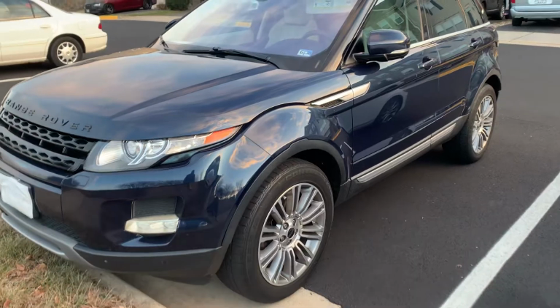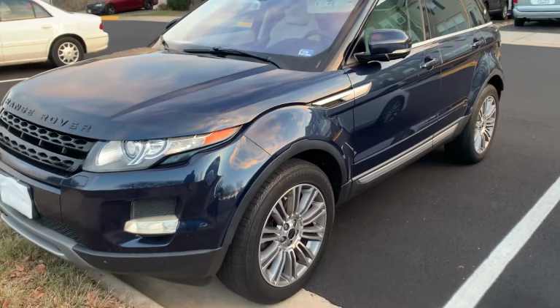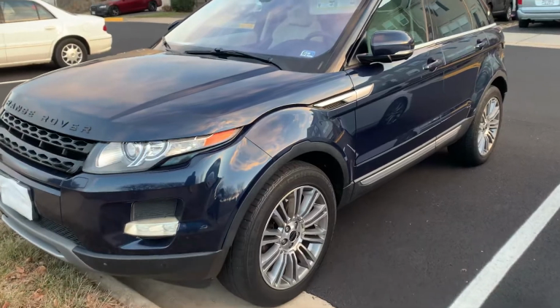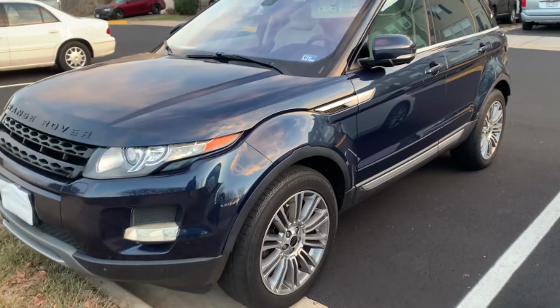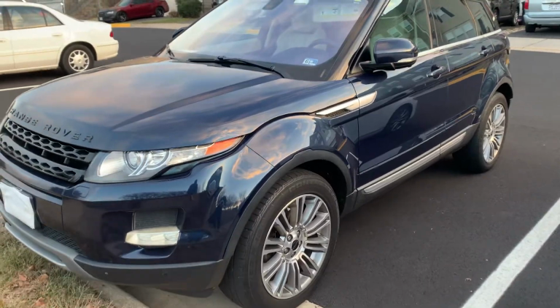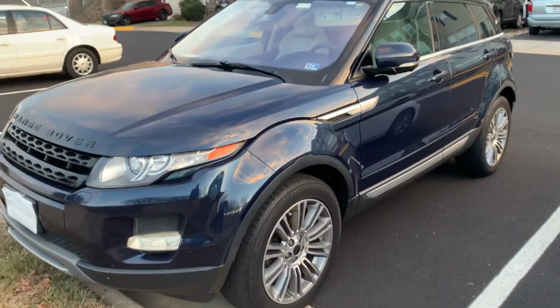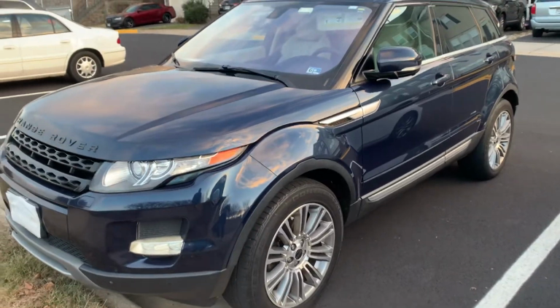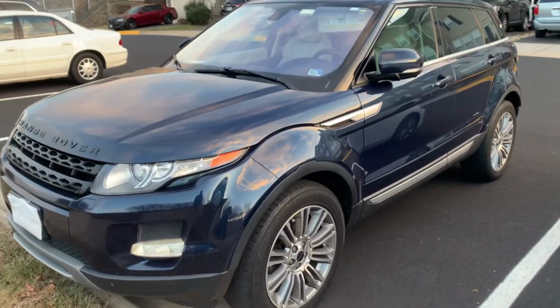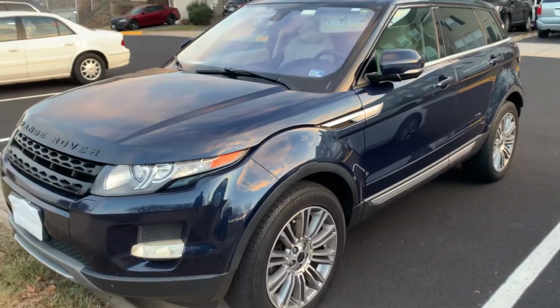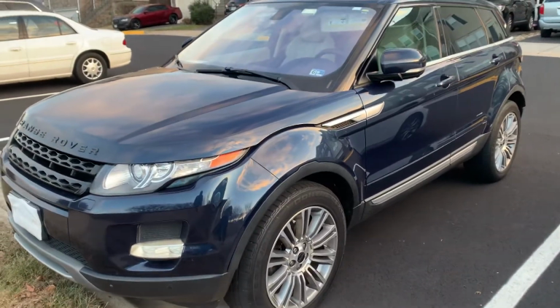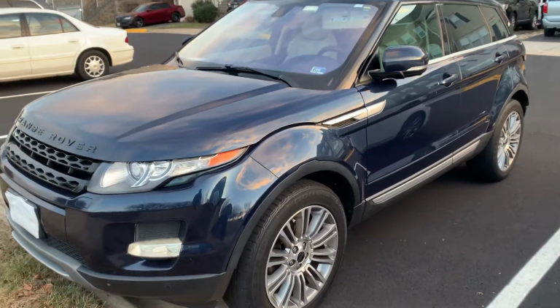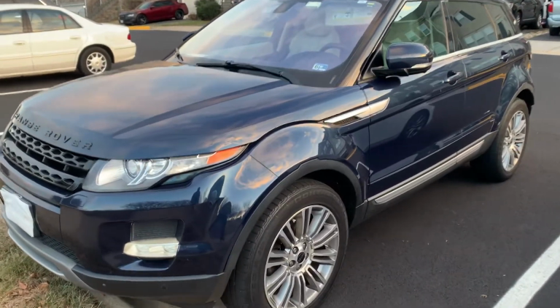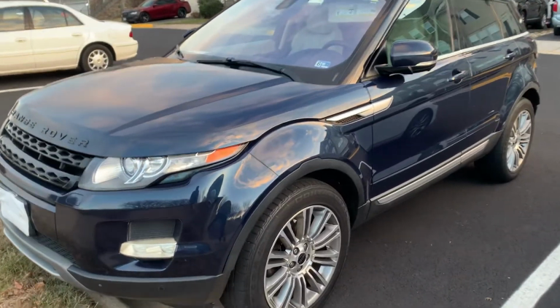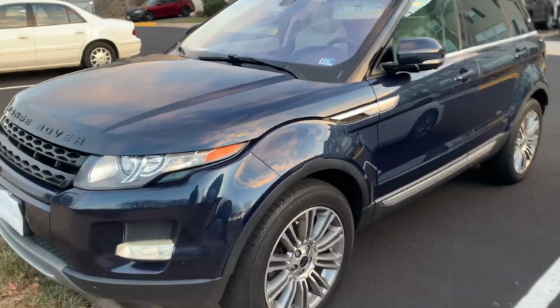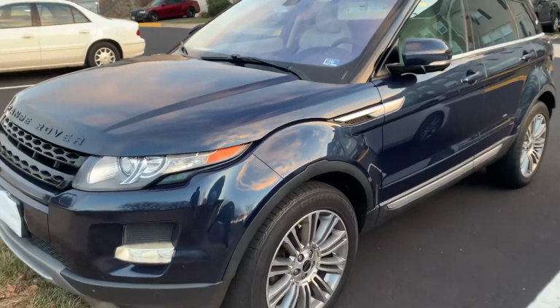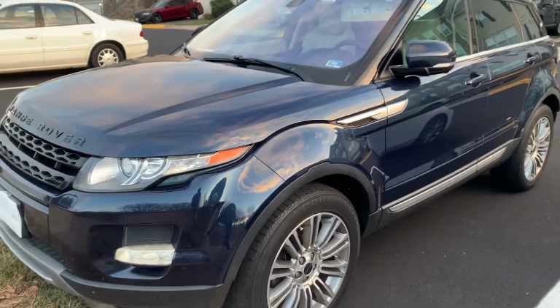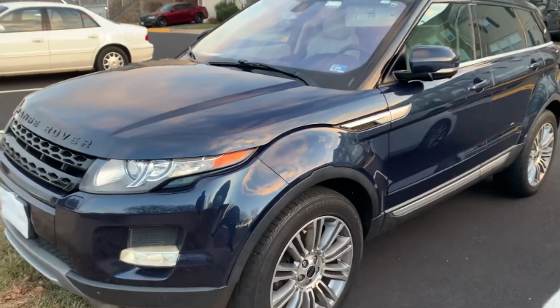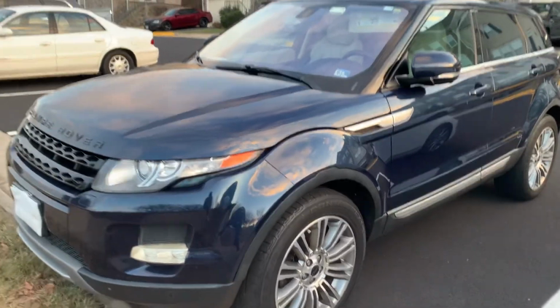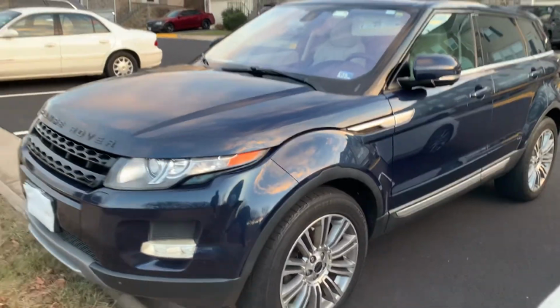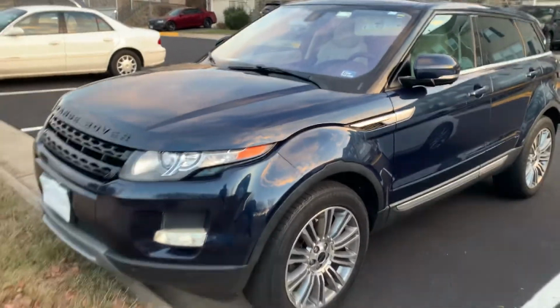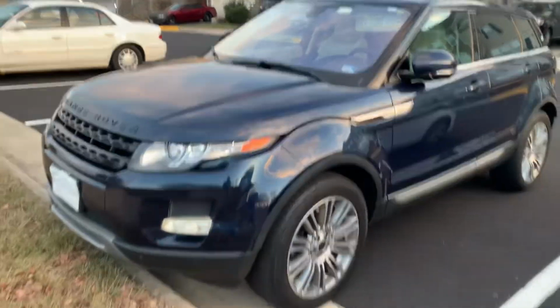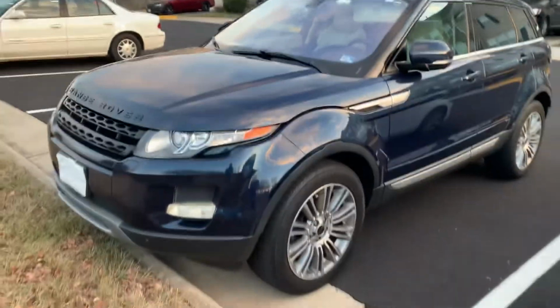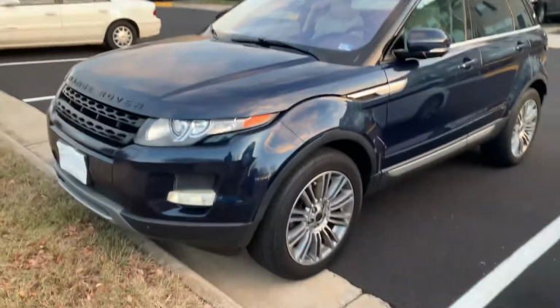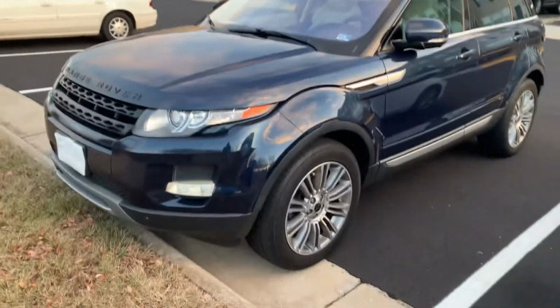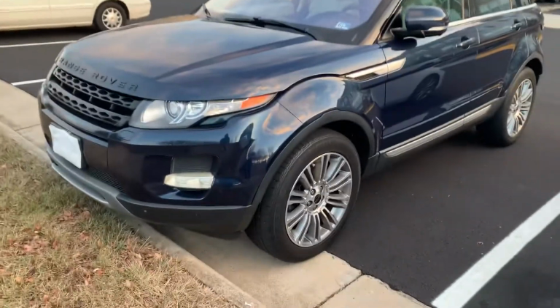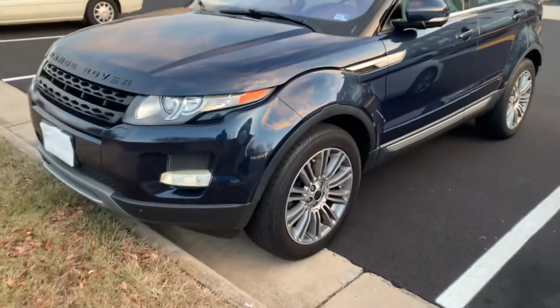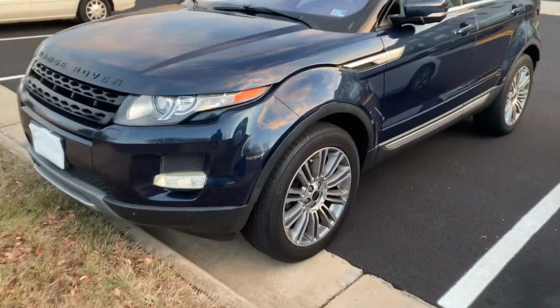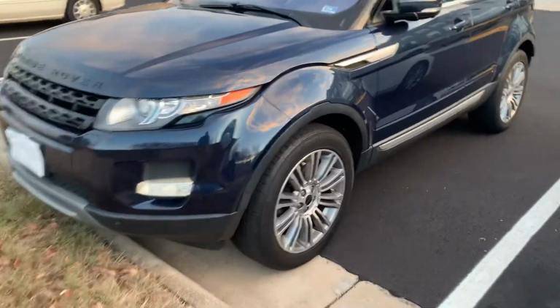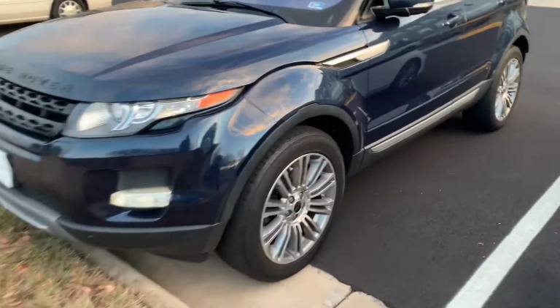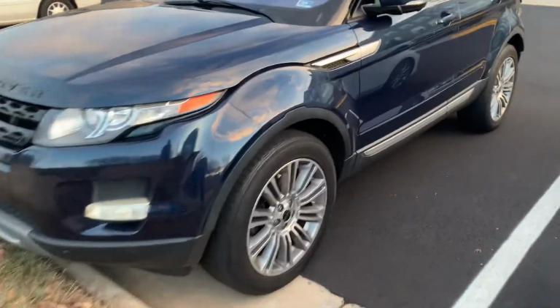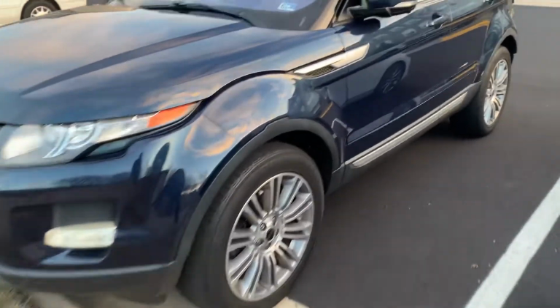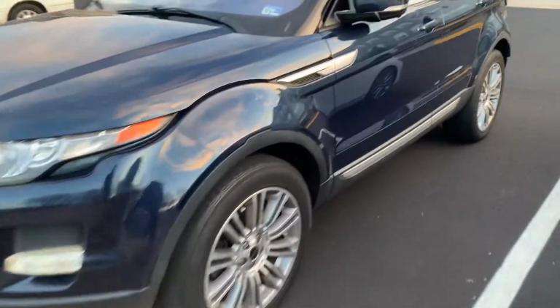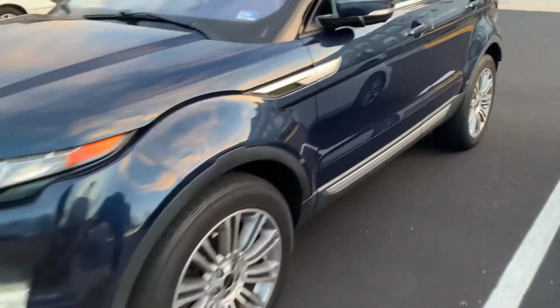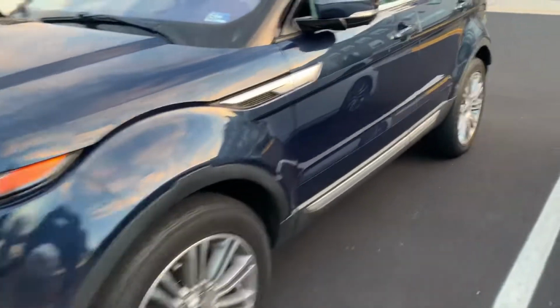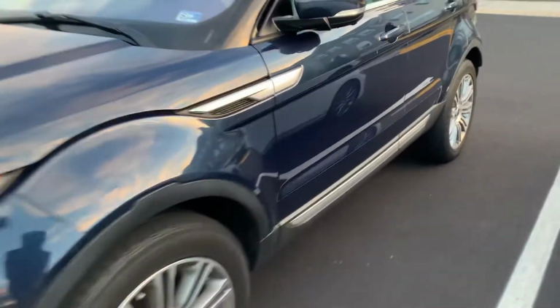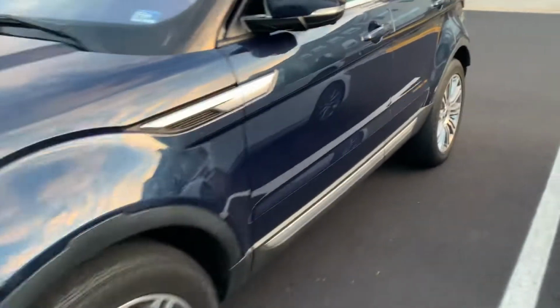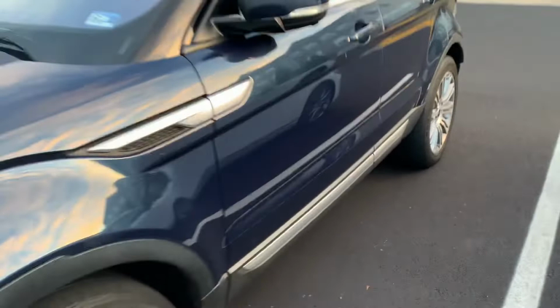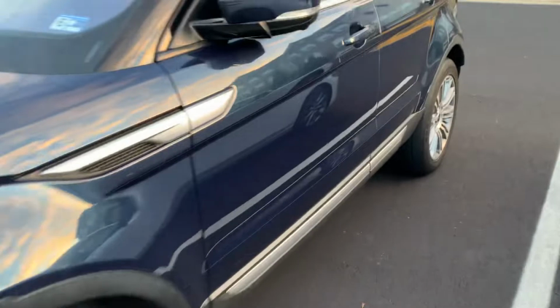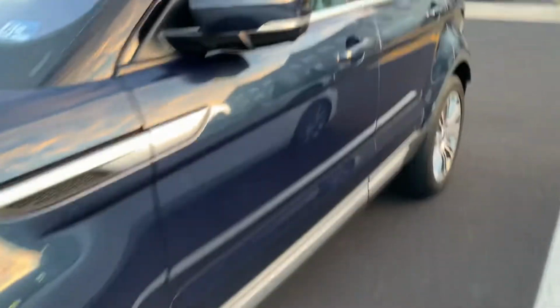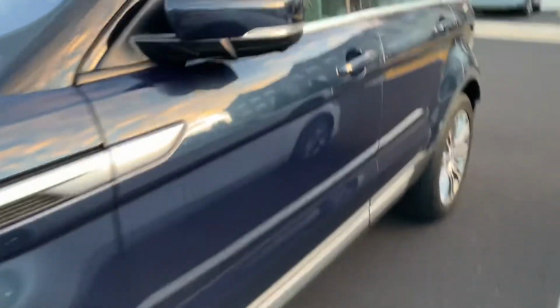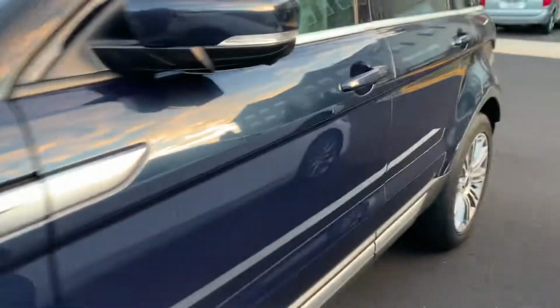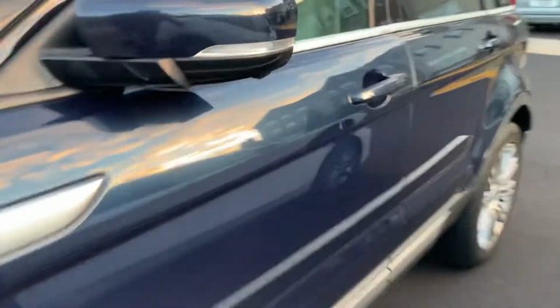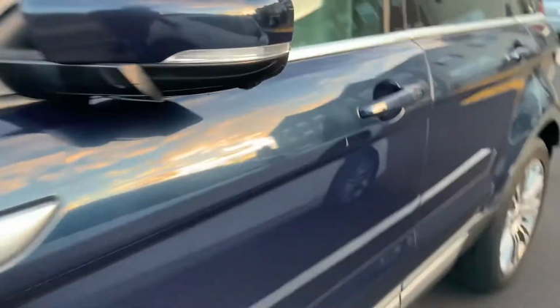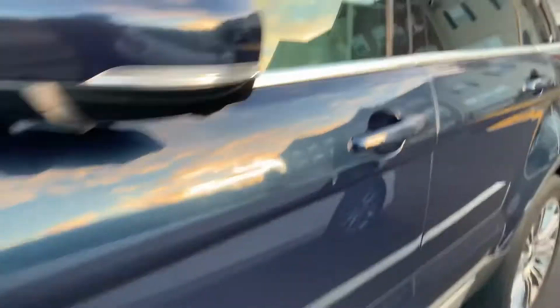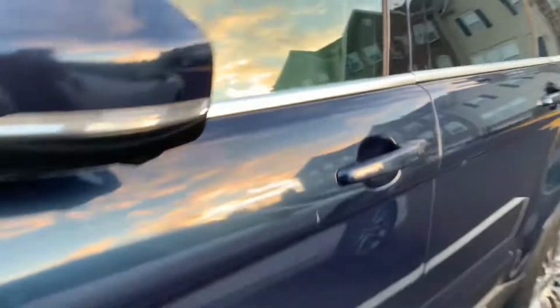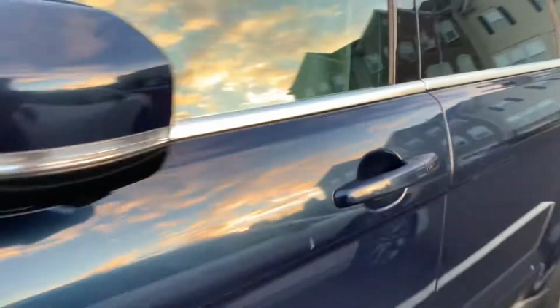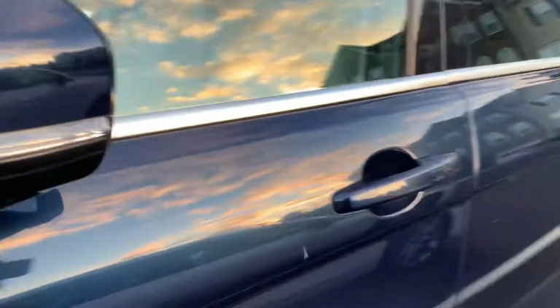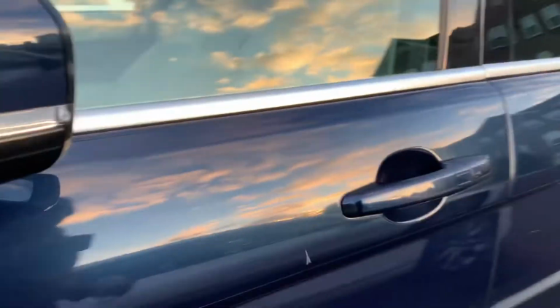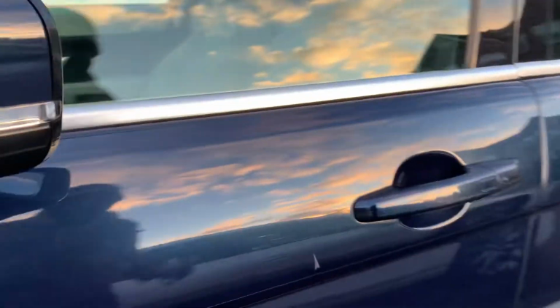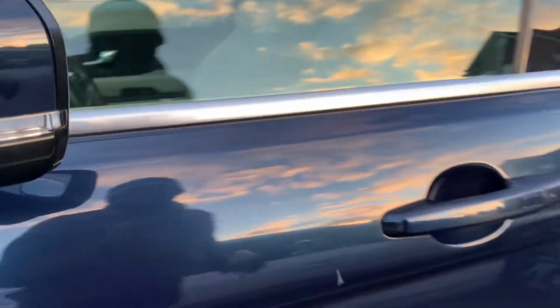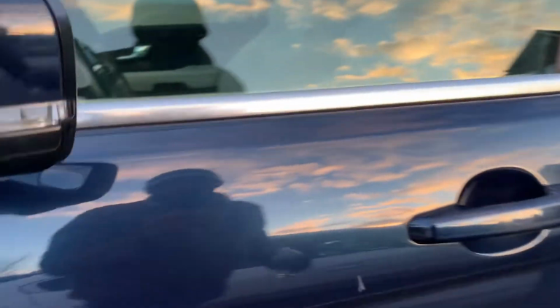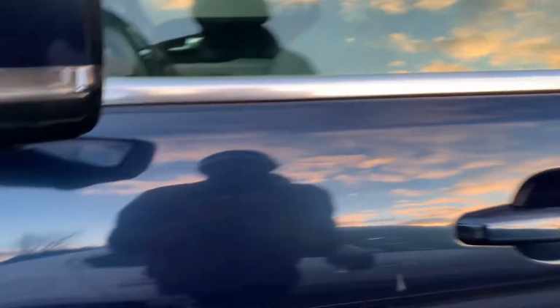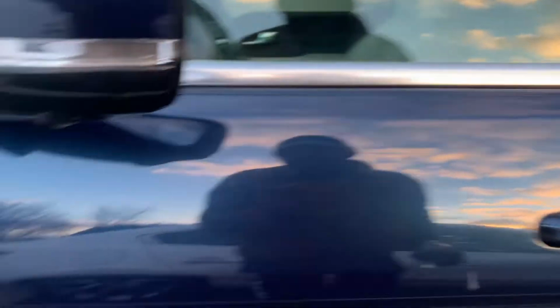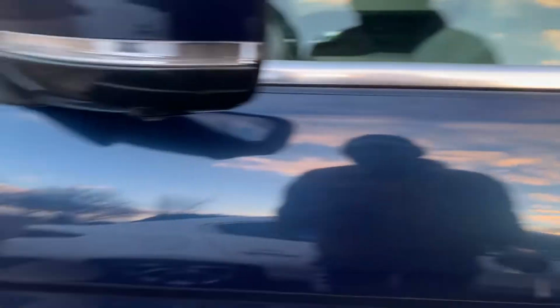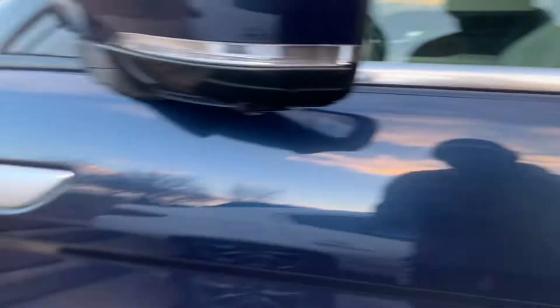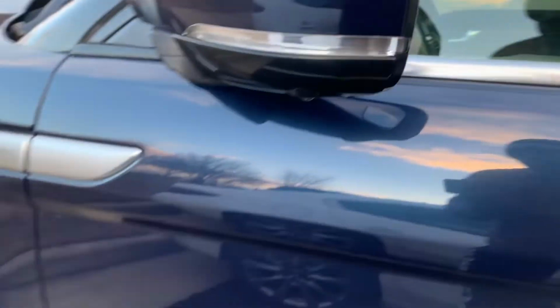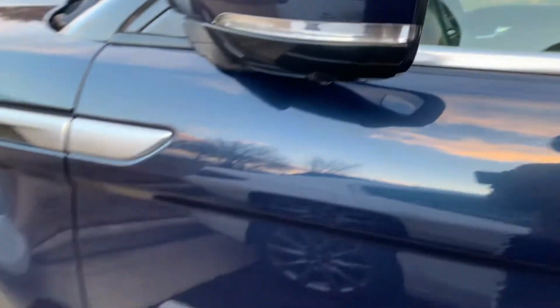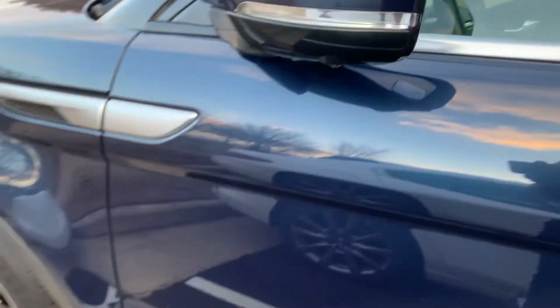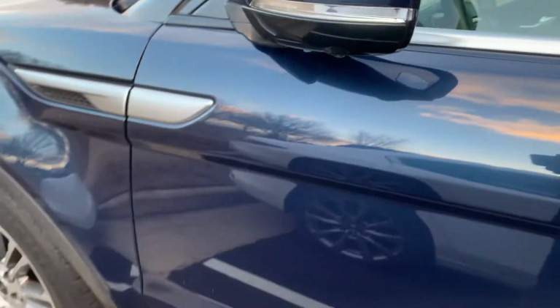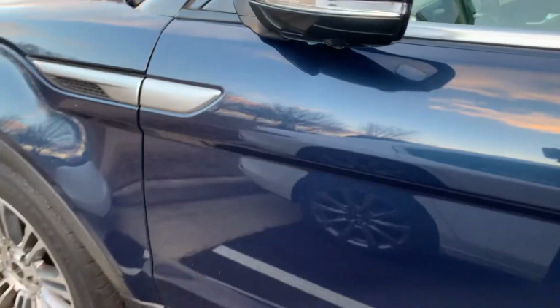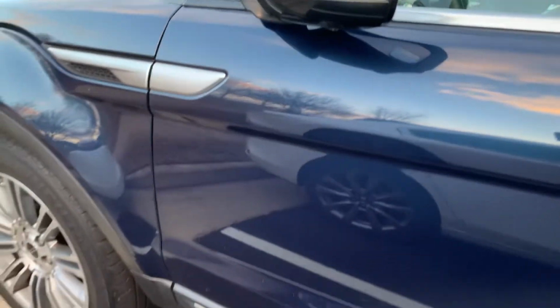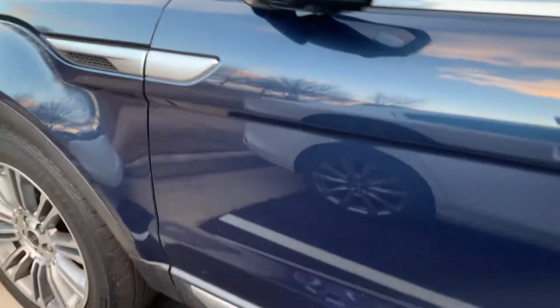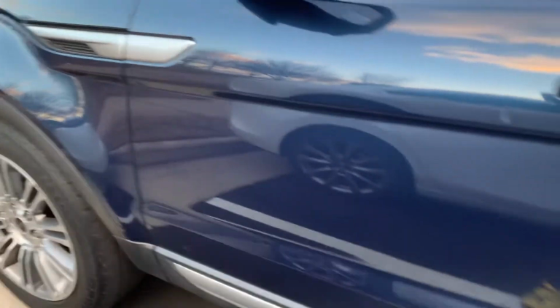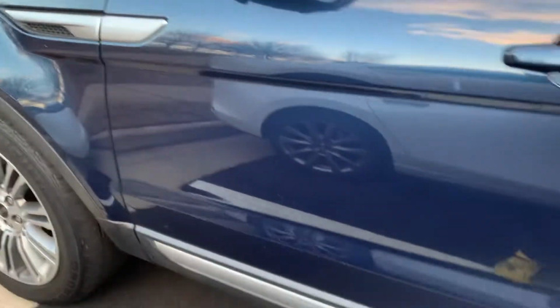What up, what up guys. Welcome back to the channel. Today we got this 2012 Range Rover Evoque.